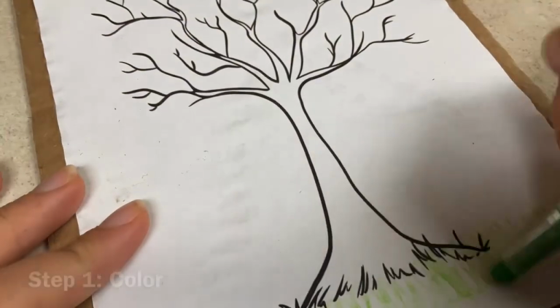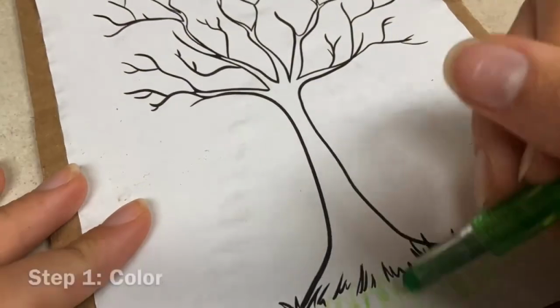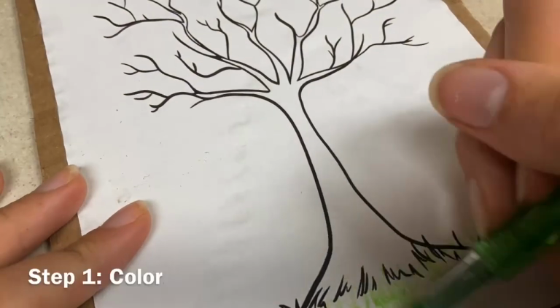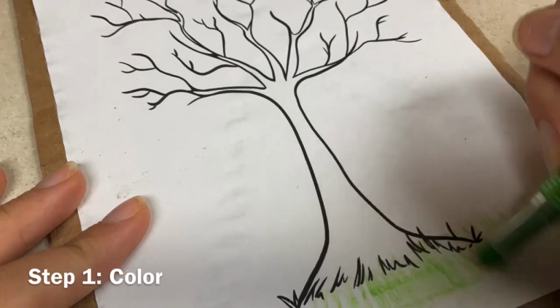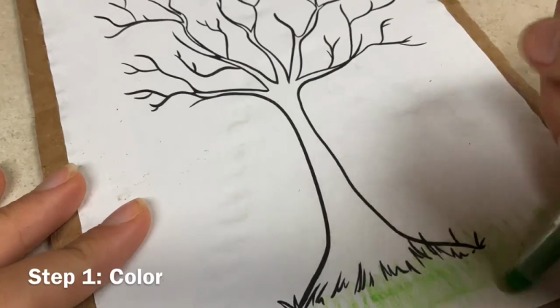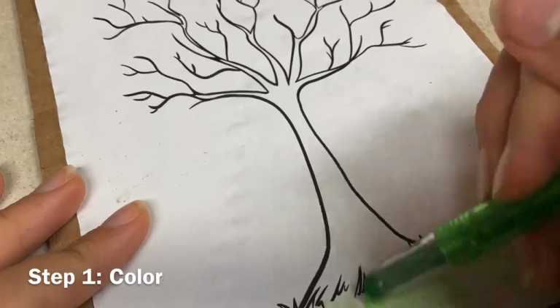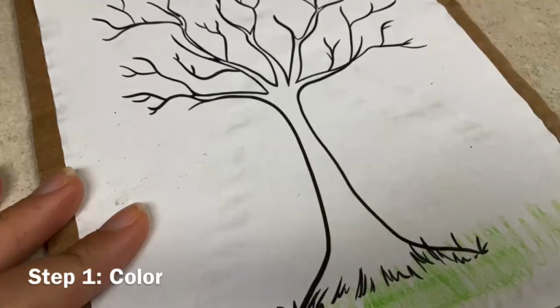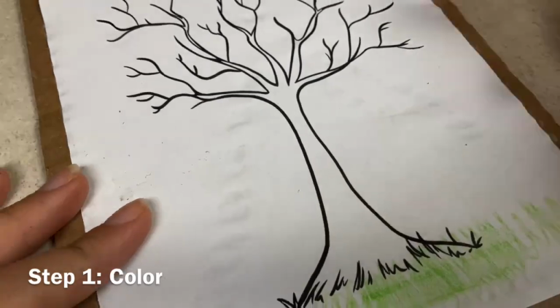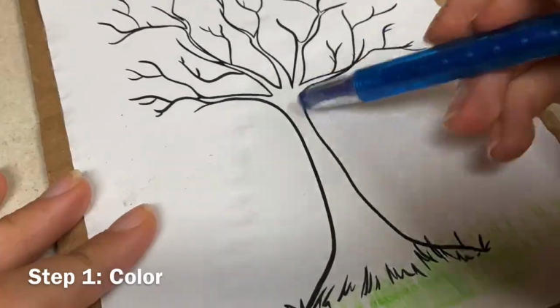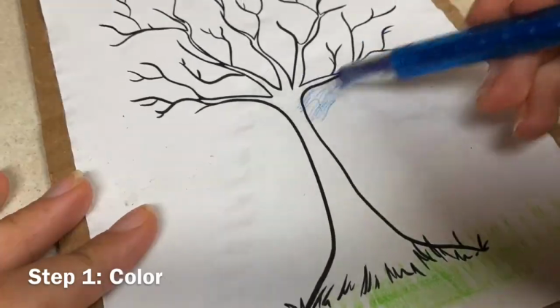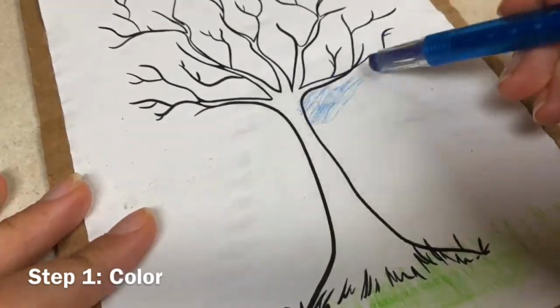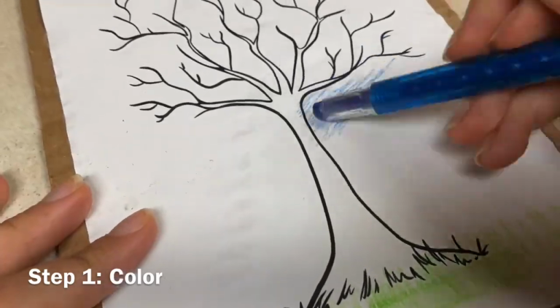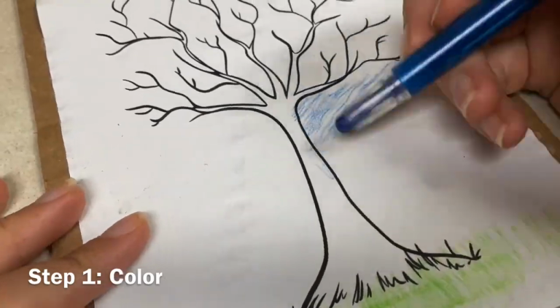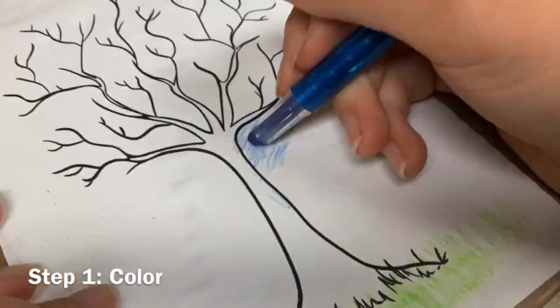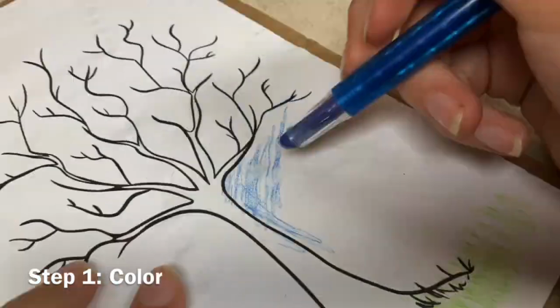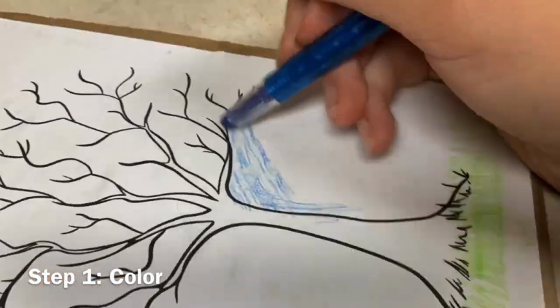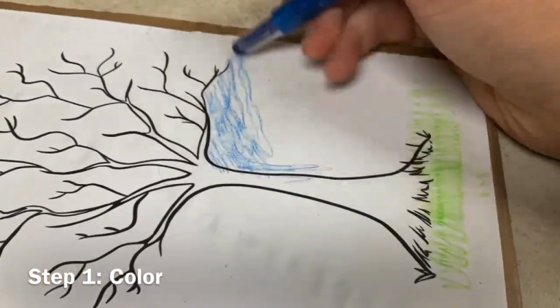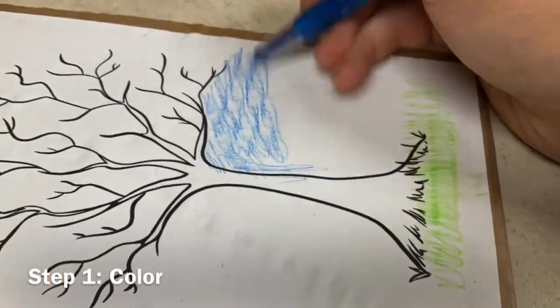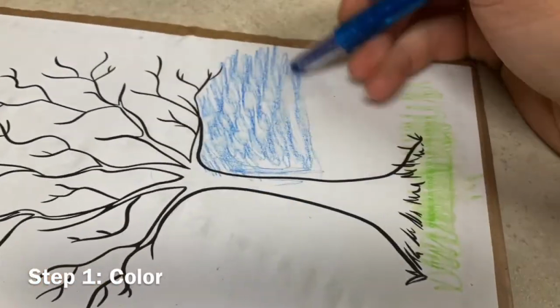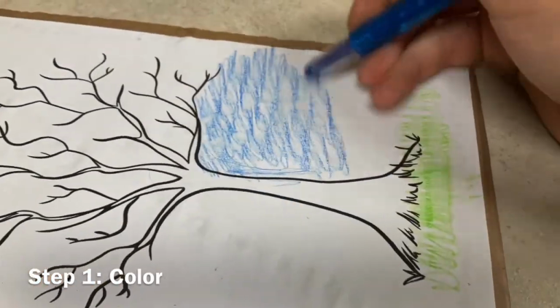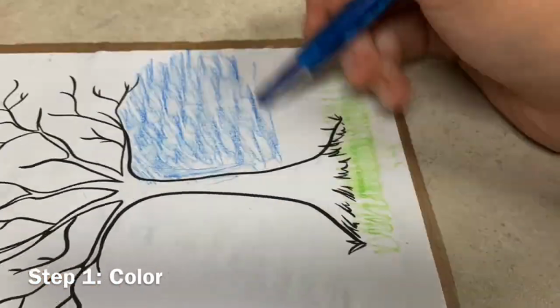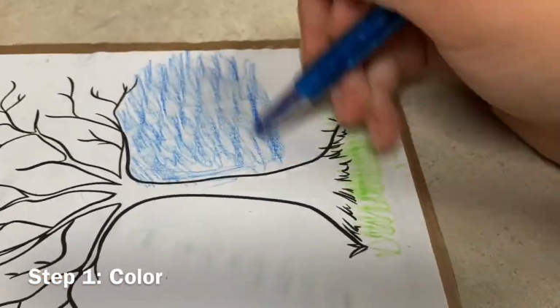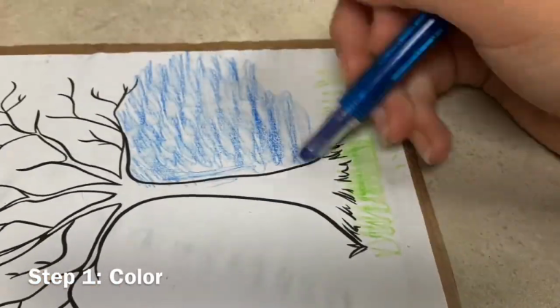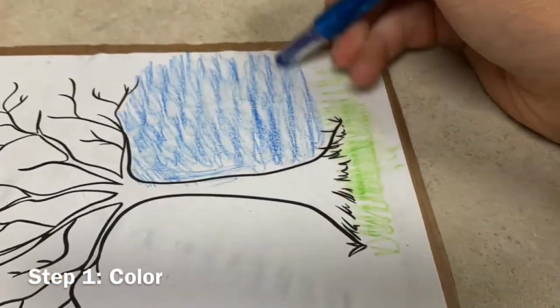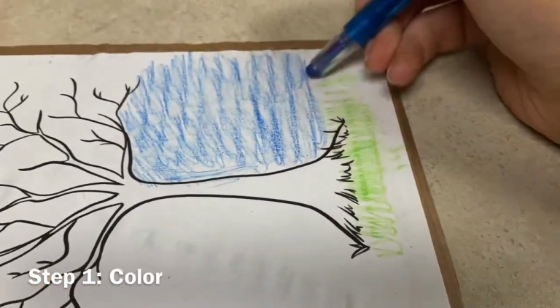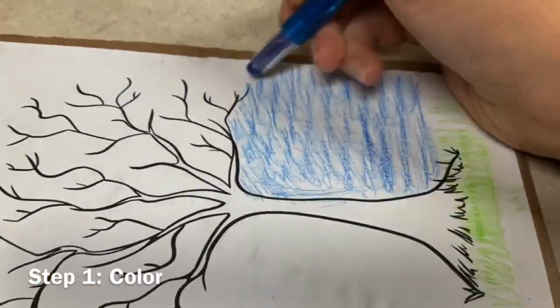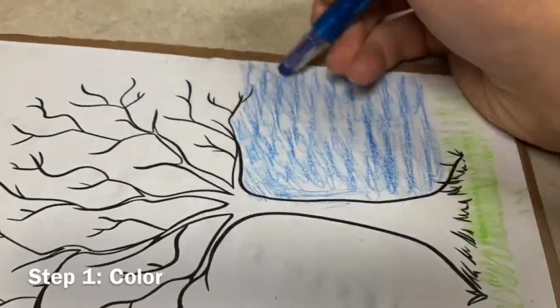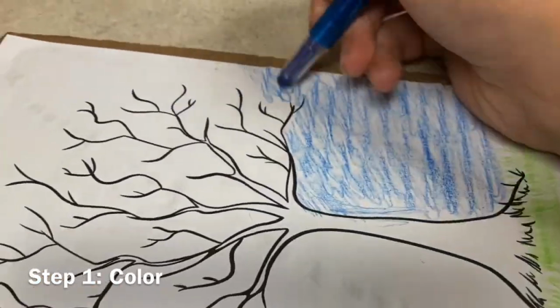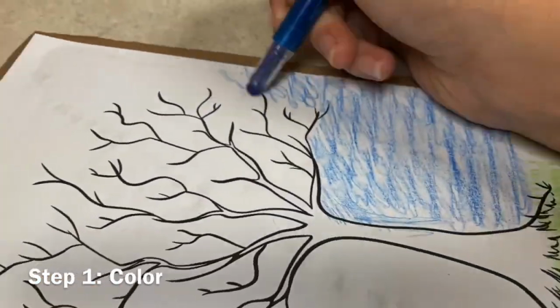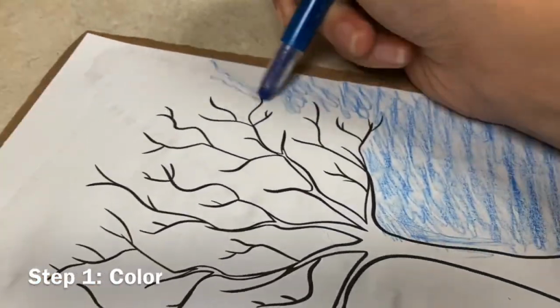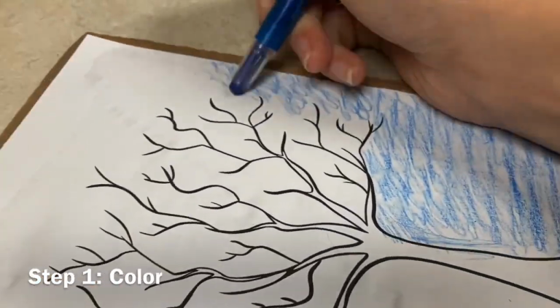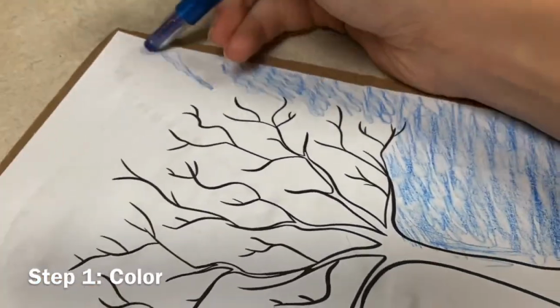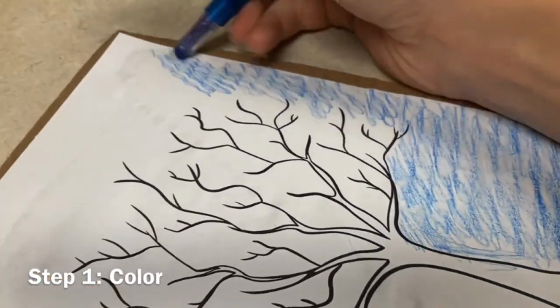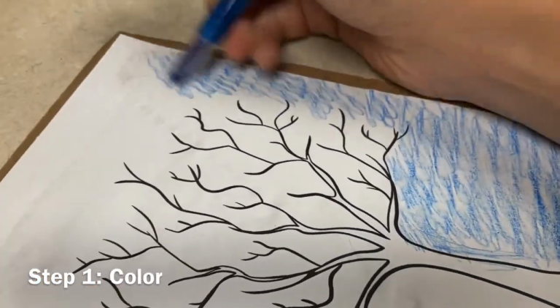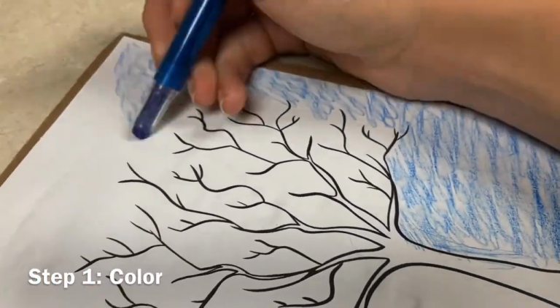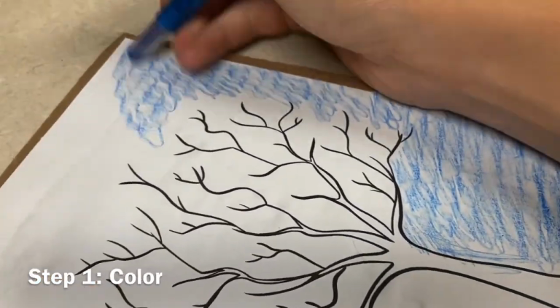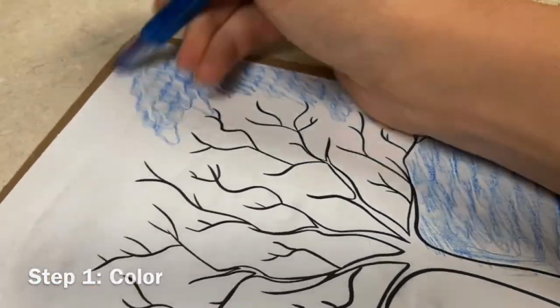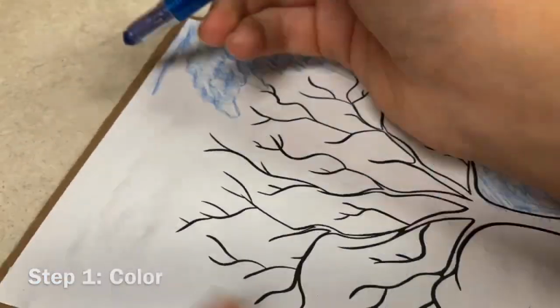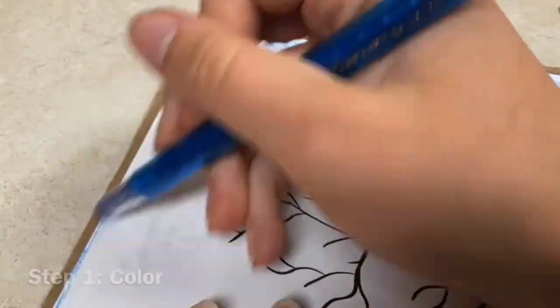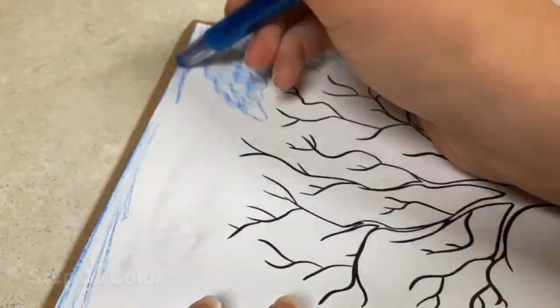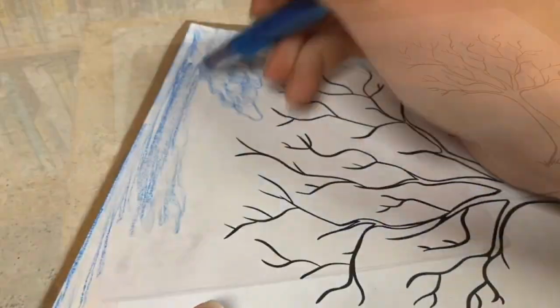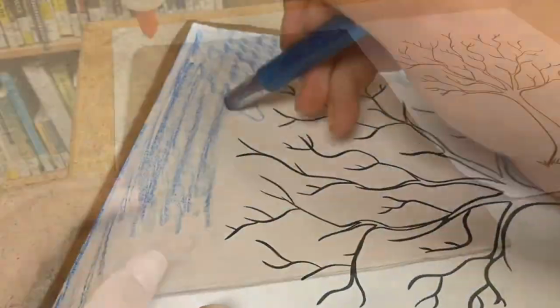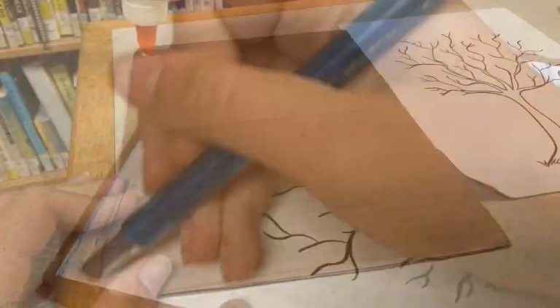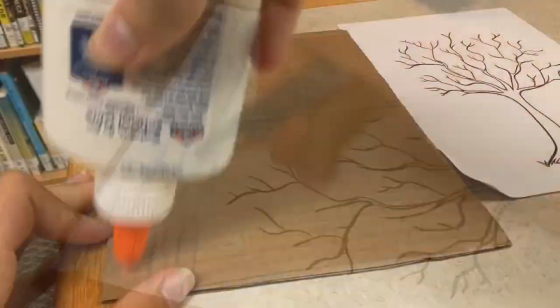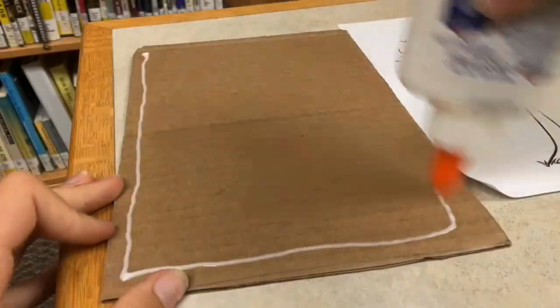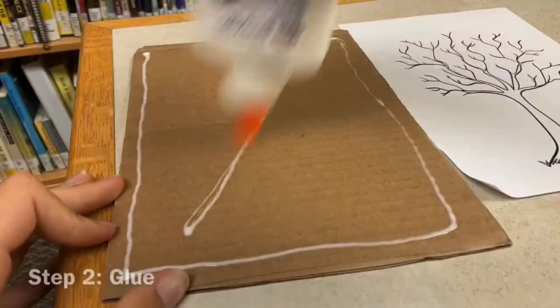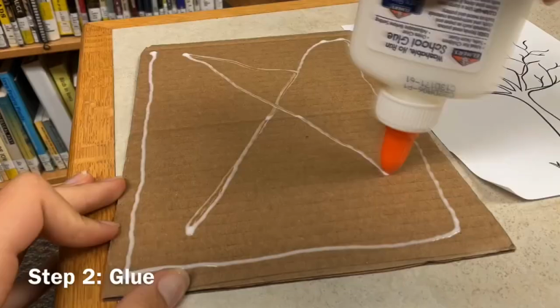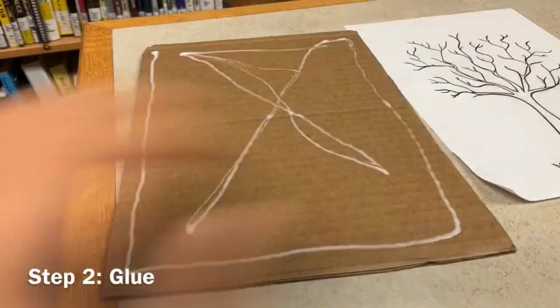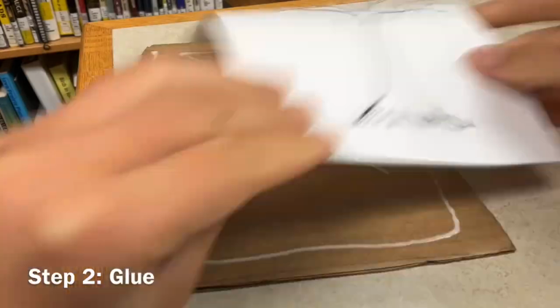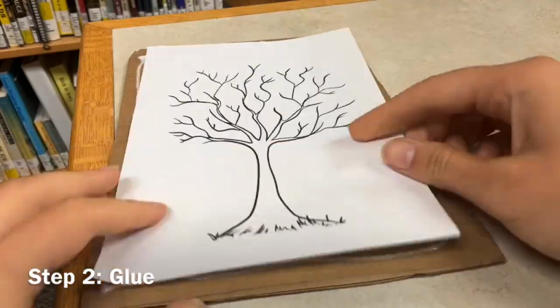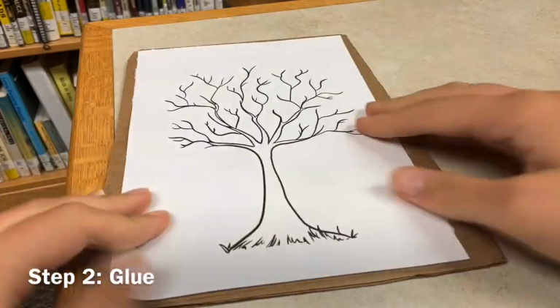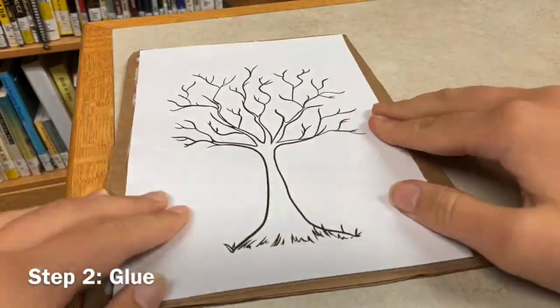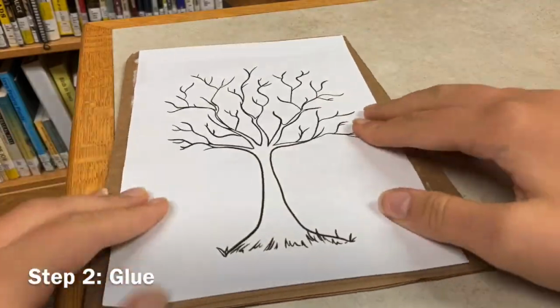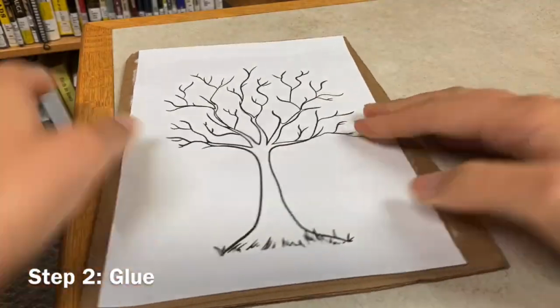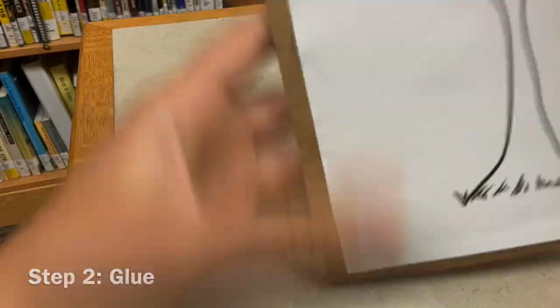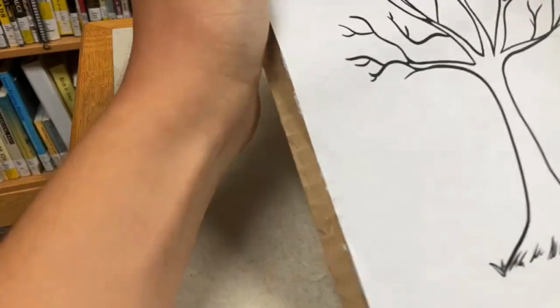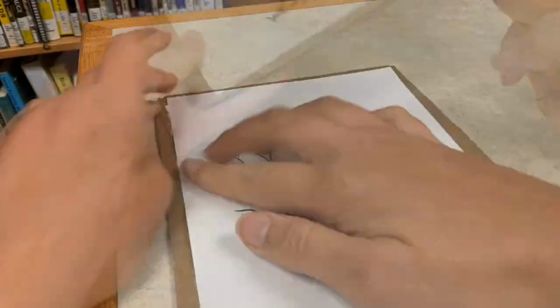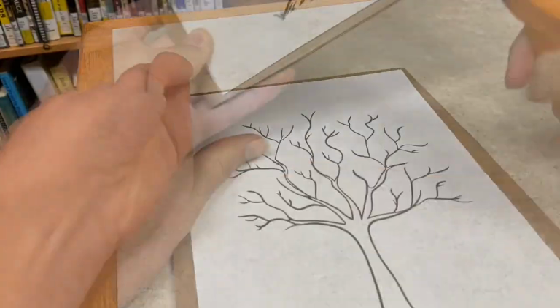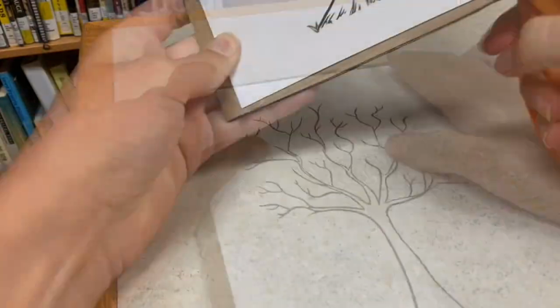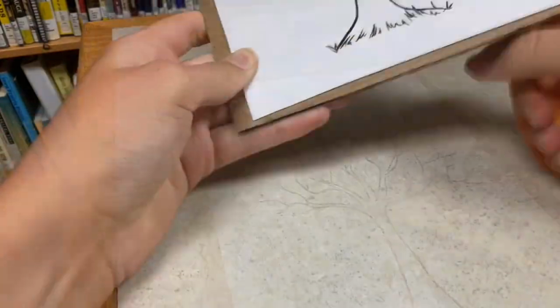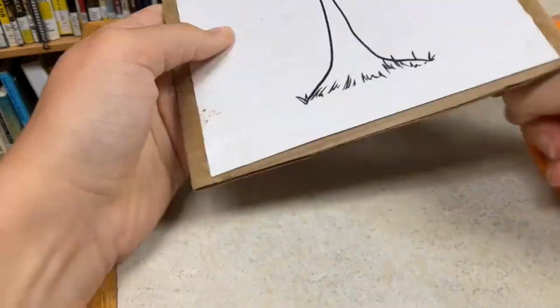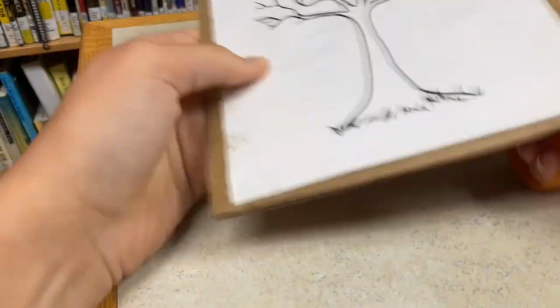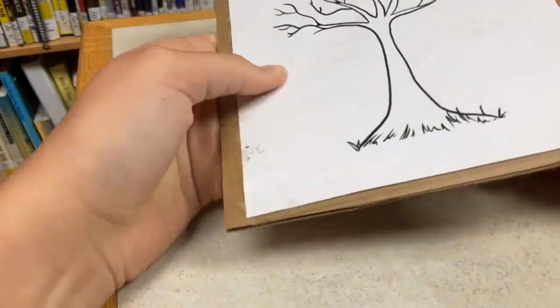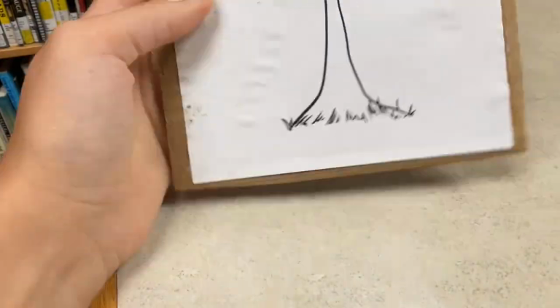Step 1: Color your tree, the grass, and the sky. Step 2: Glue your tree onto your cardboard.